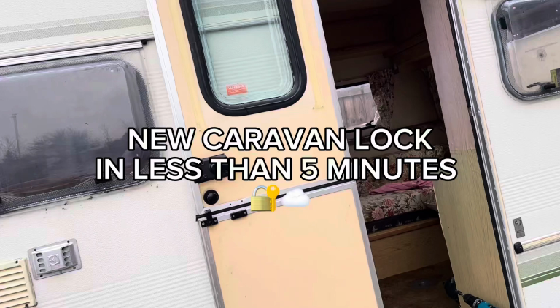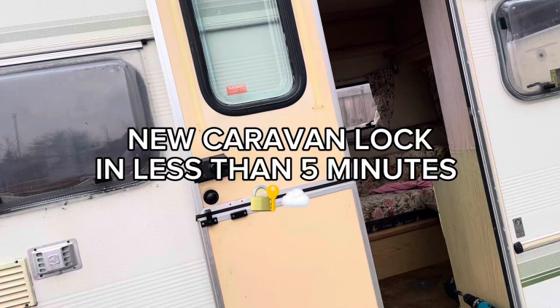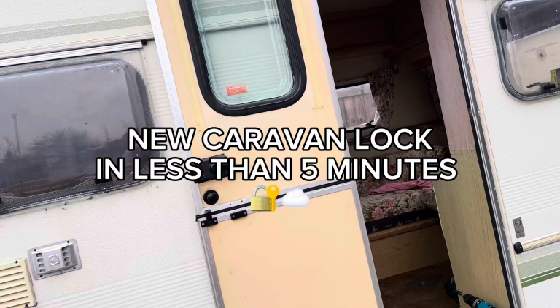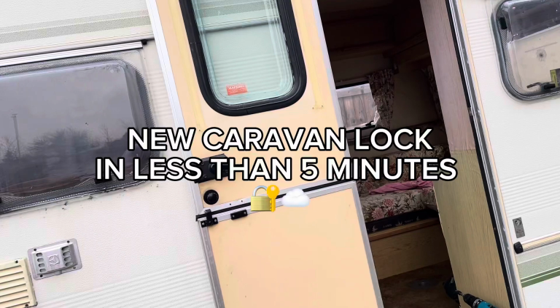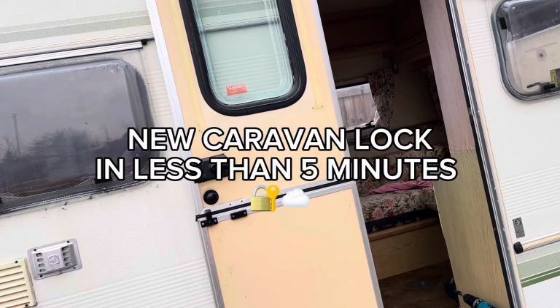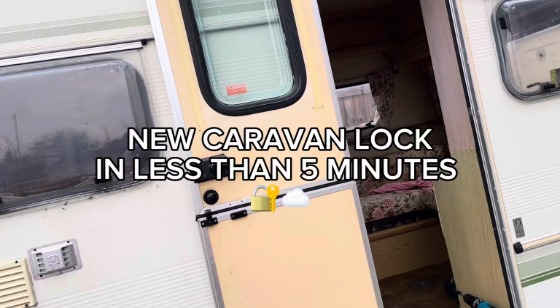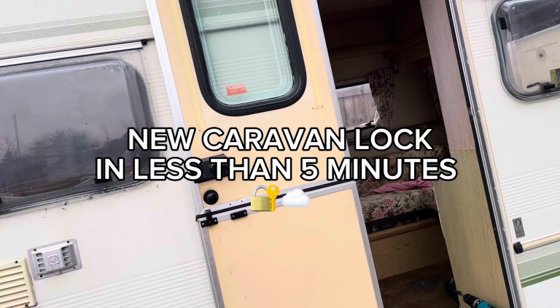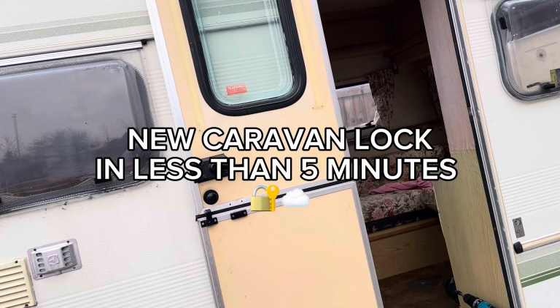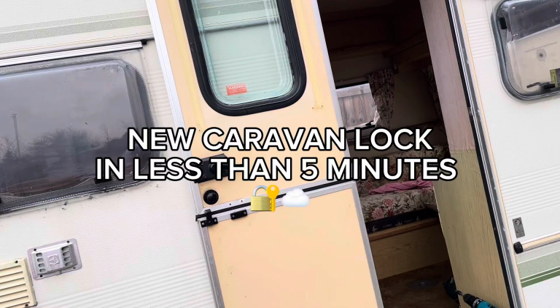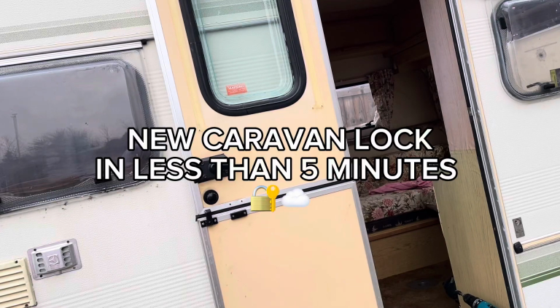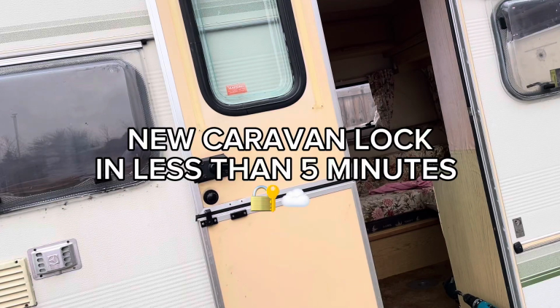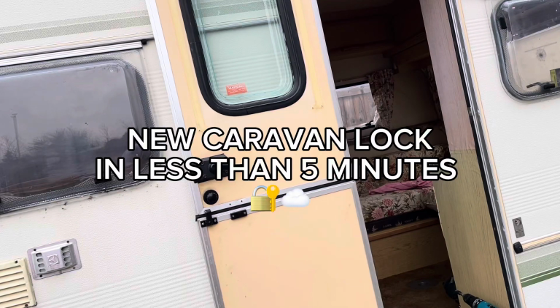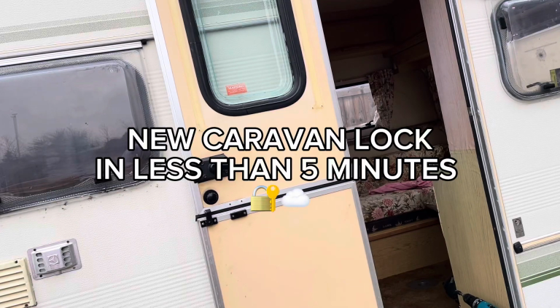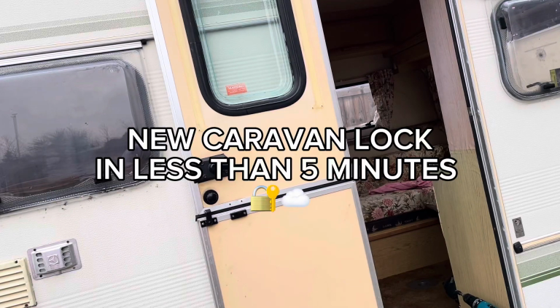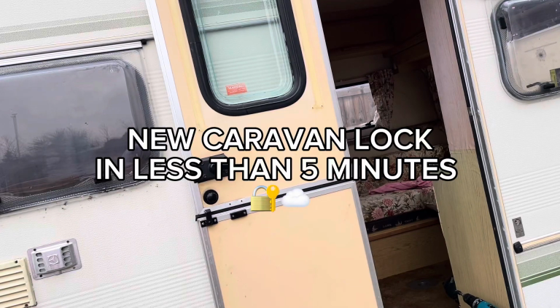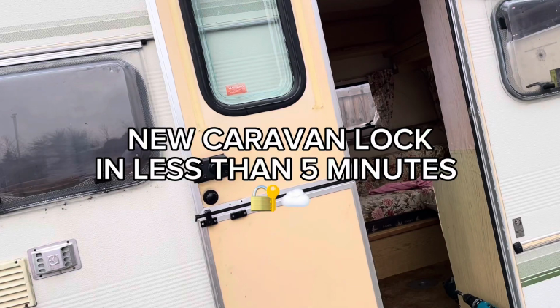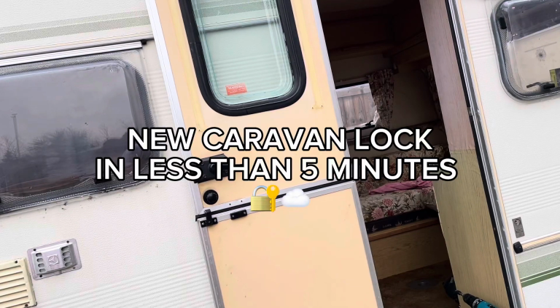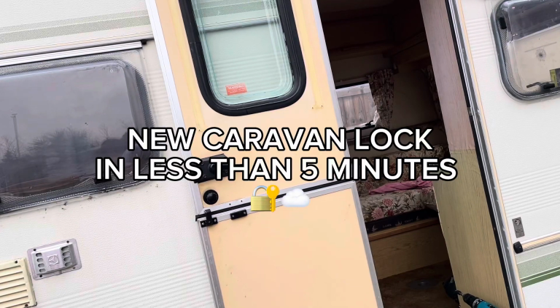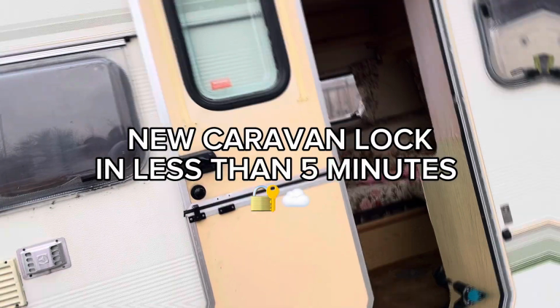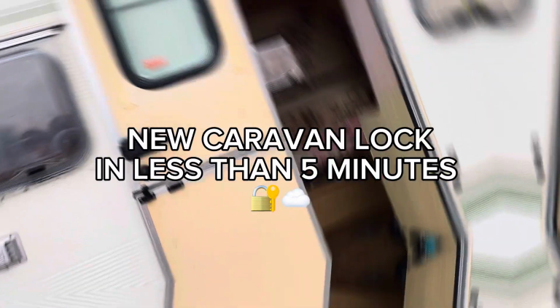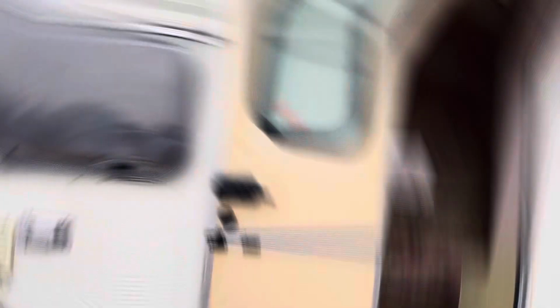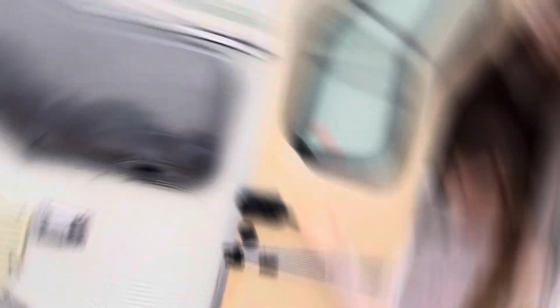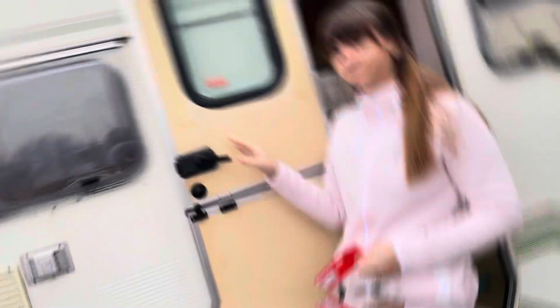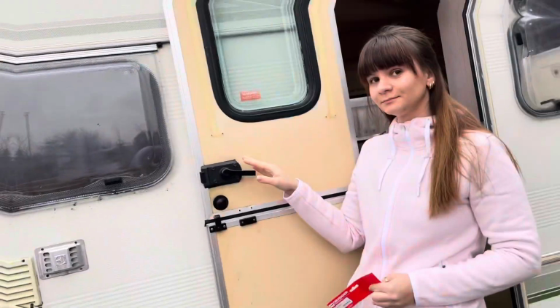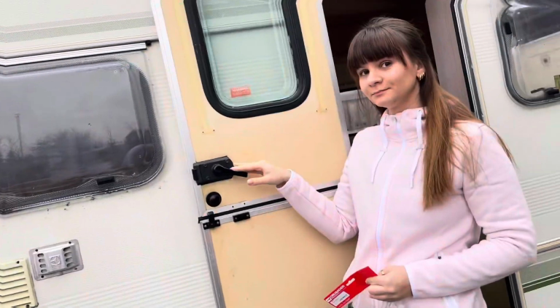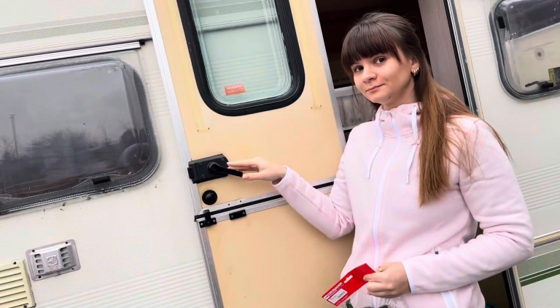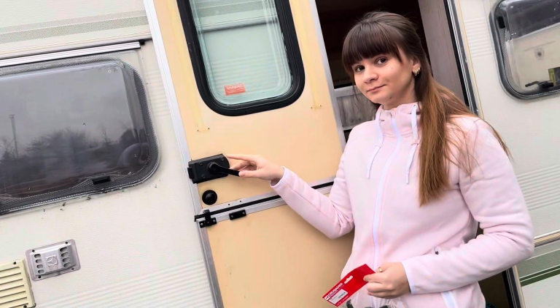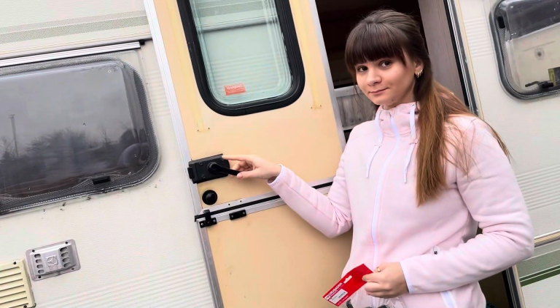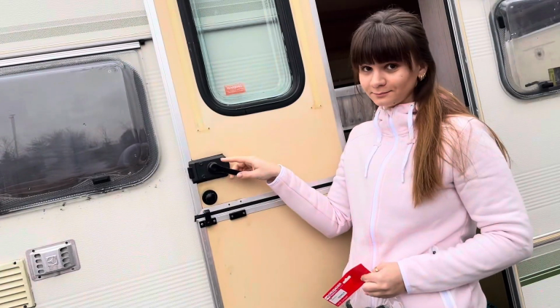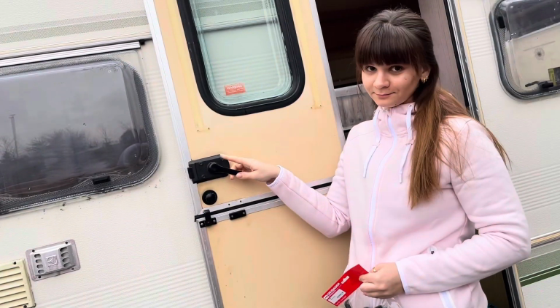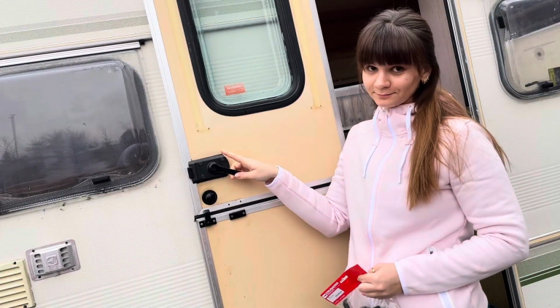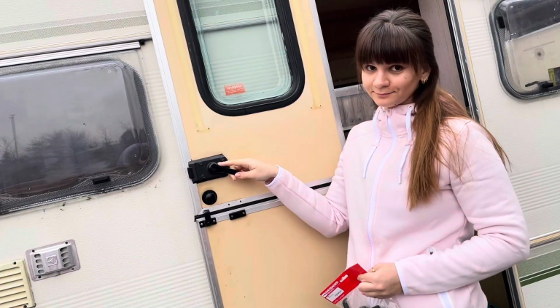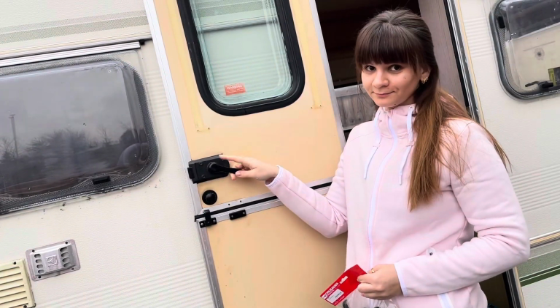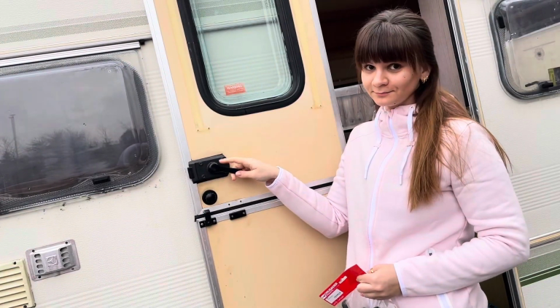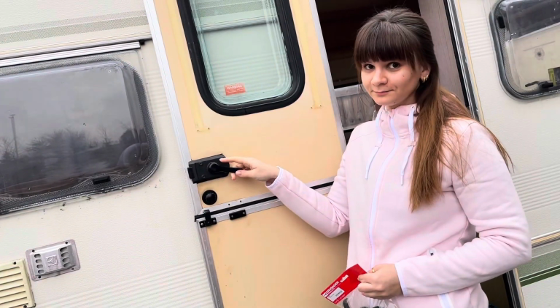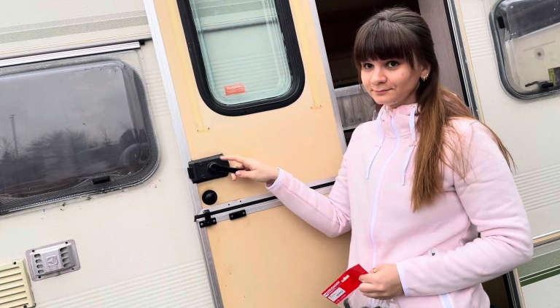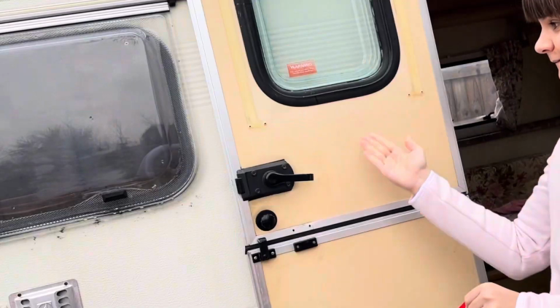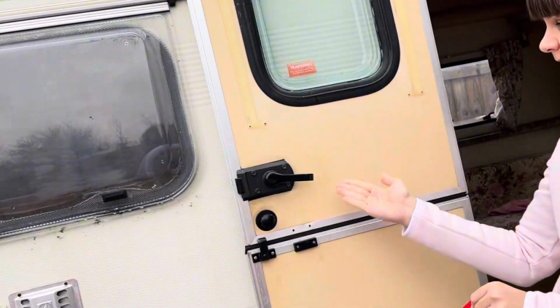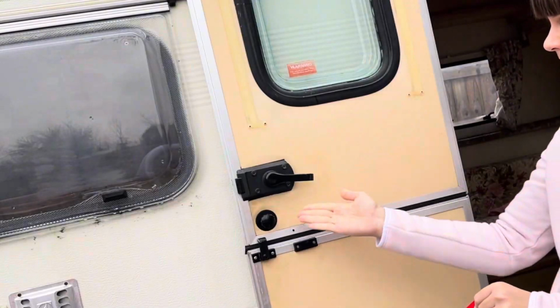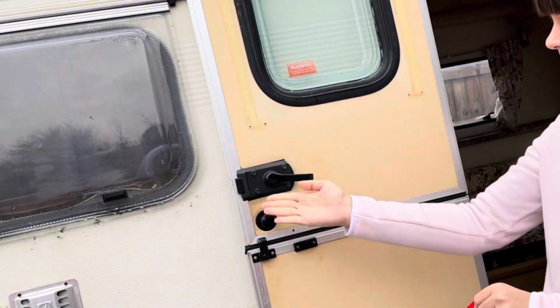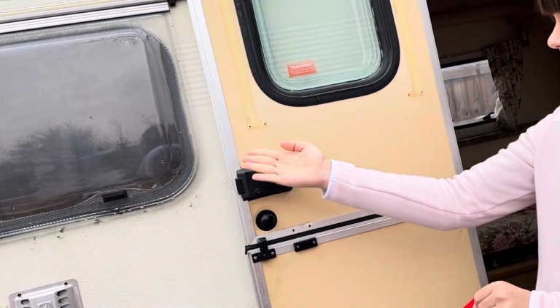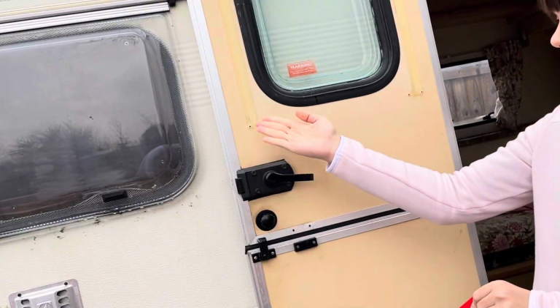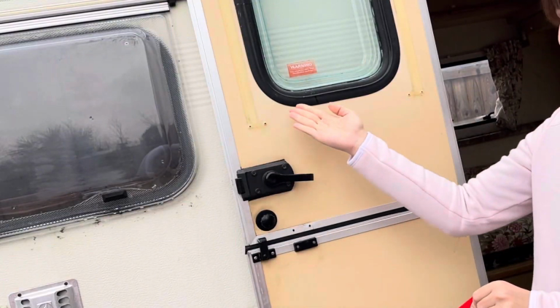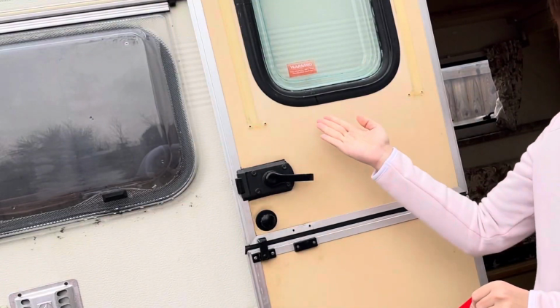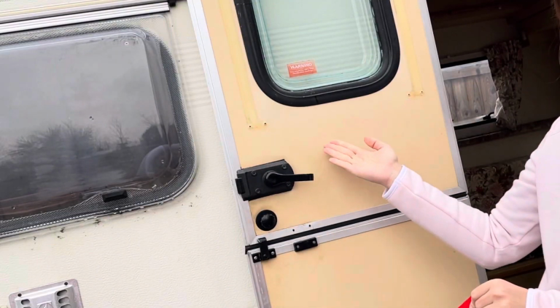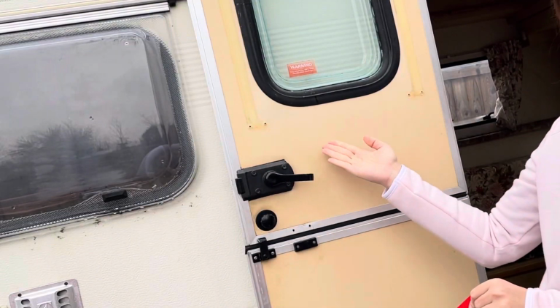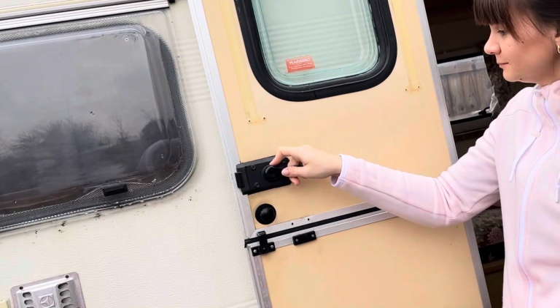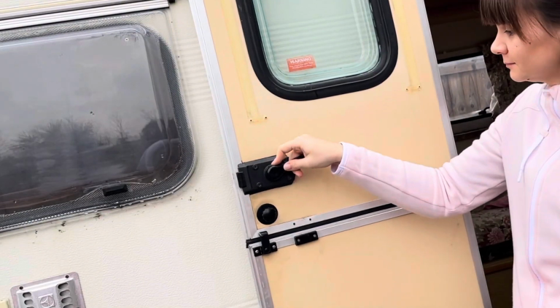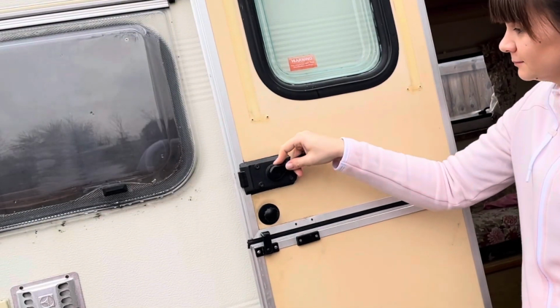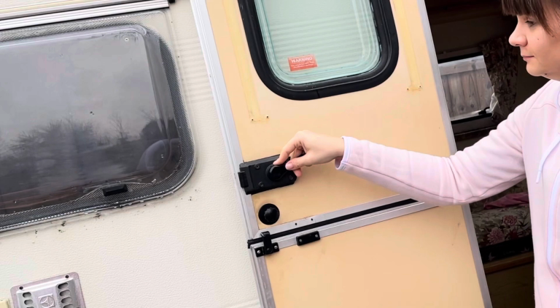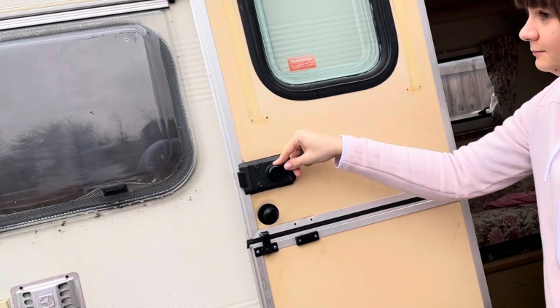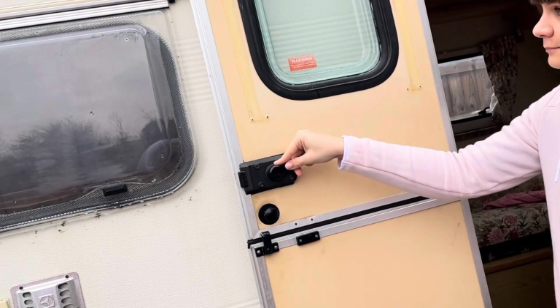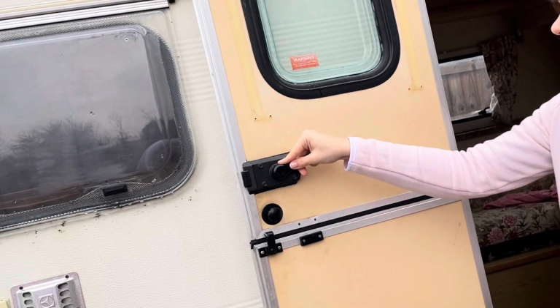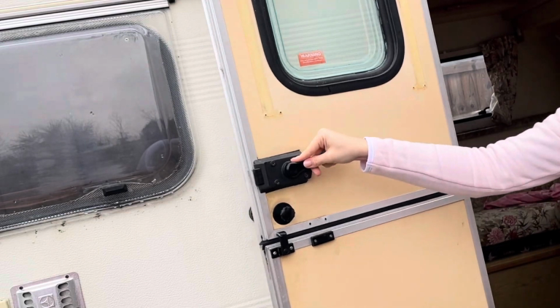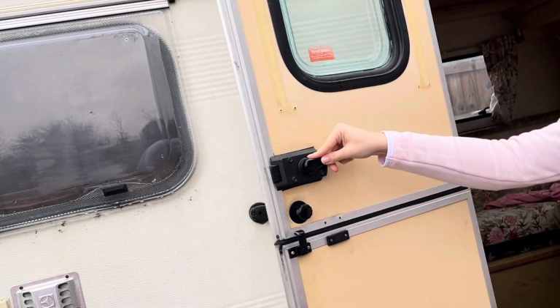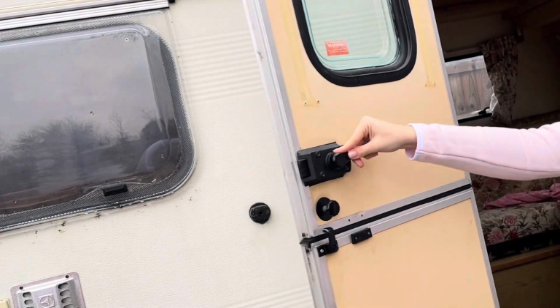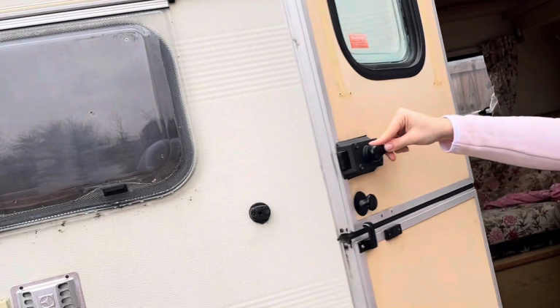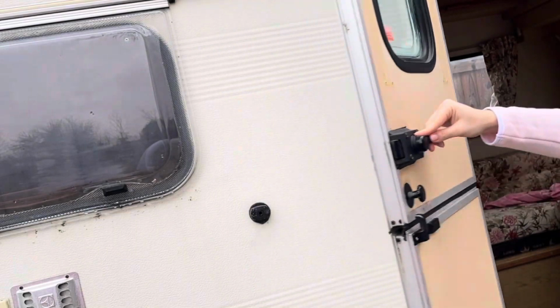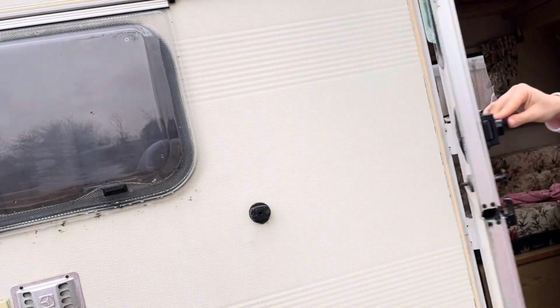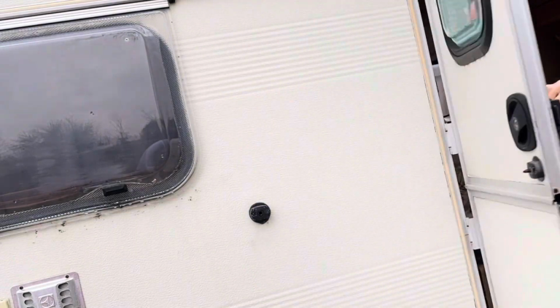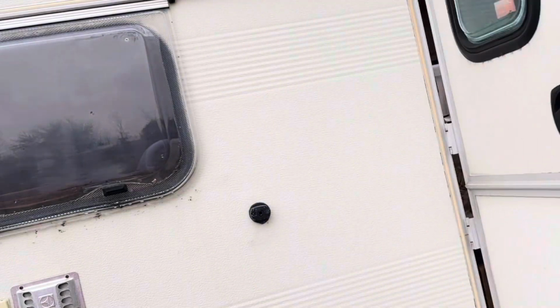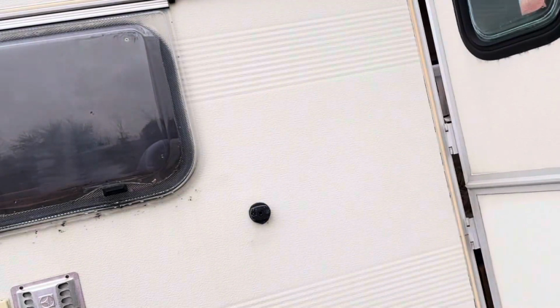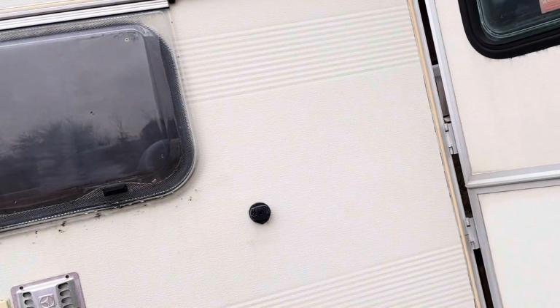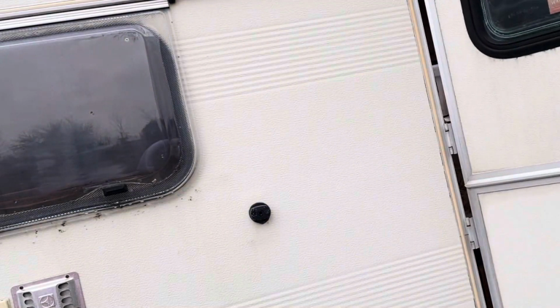In today's episode I will show you how to change locks in your caravan. There are two types of locks: left hand and right hand.